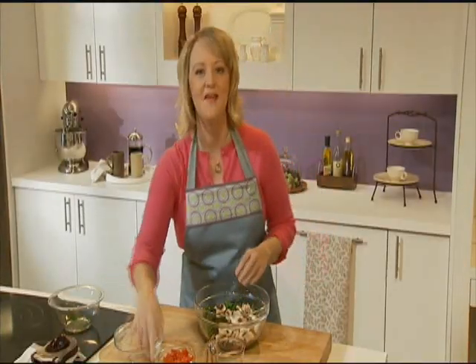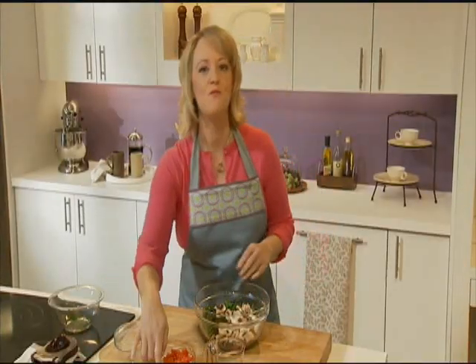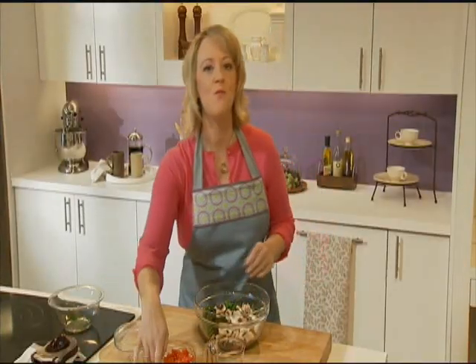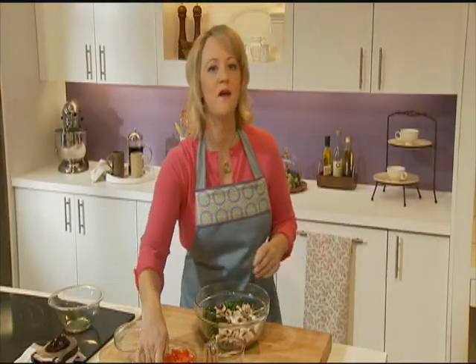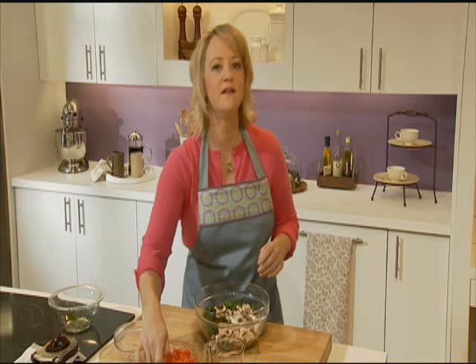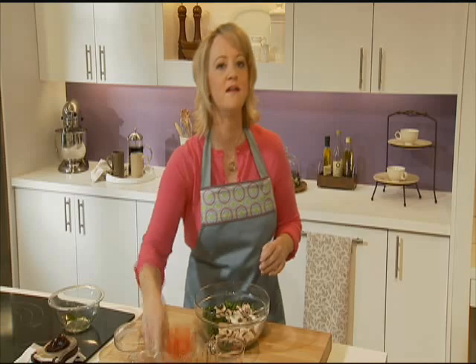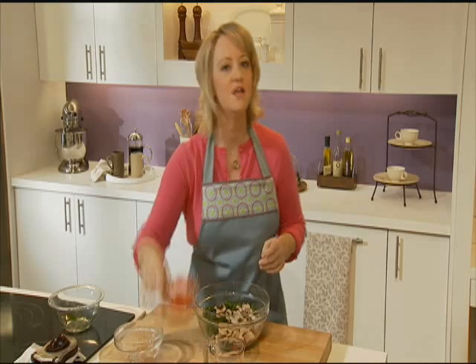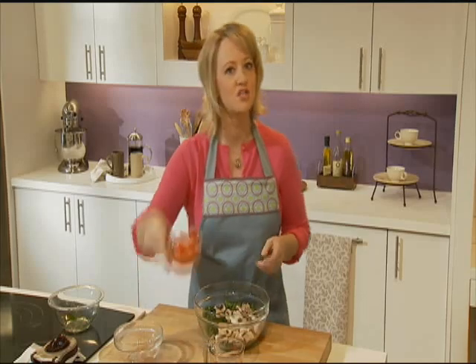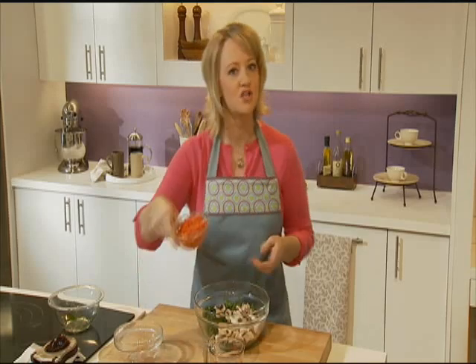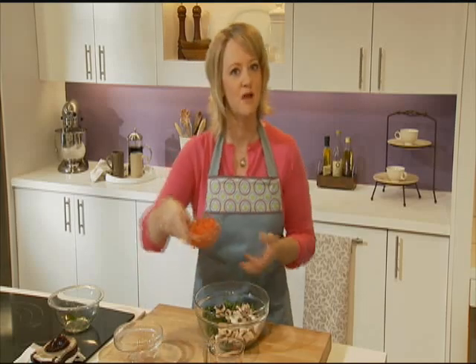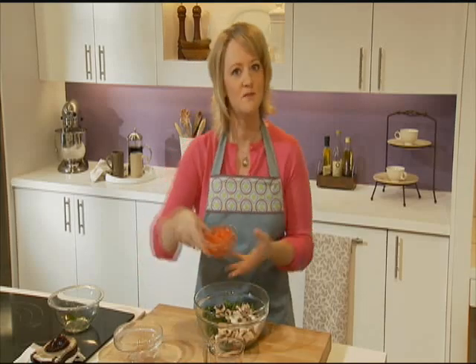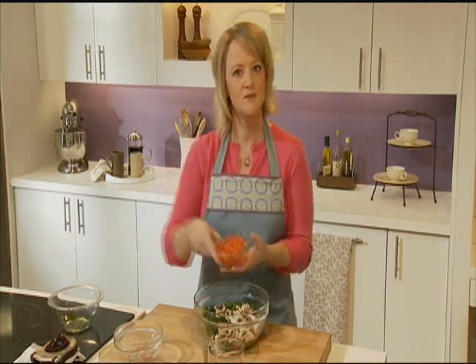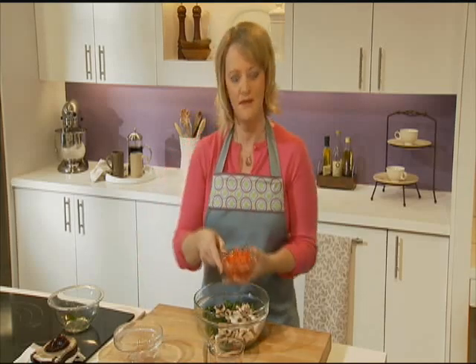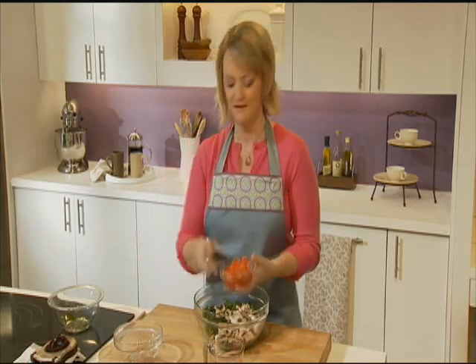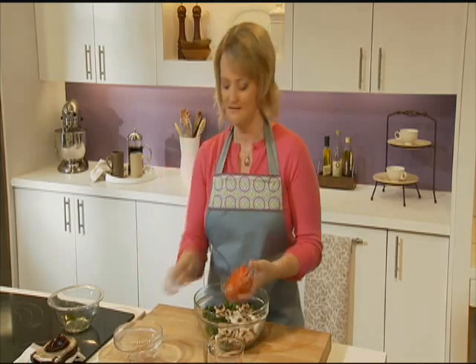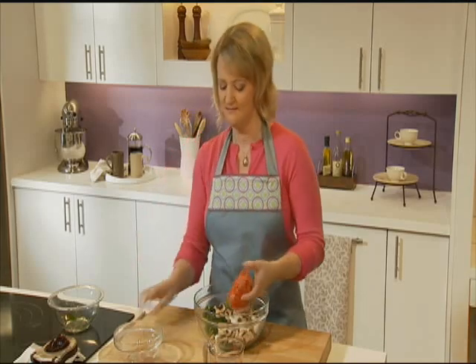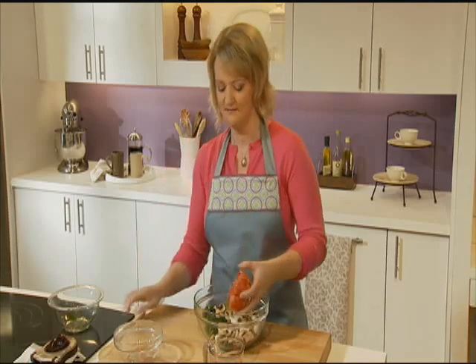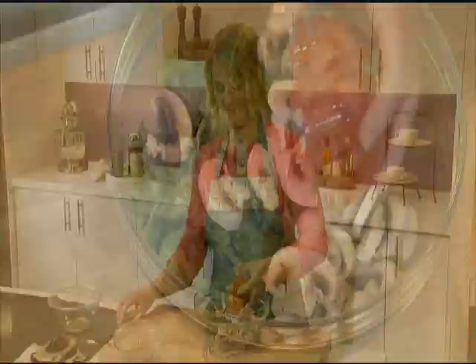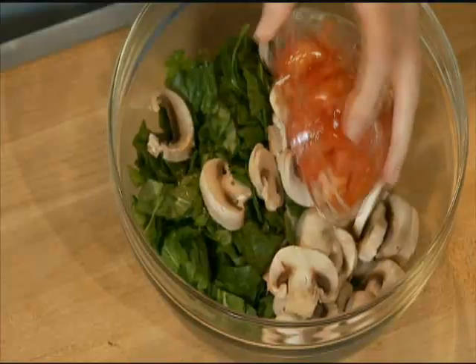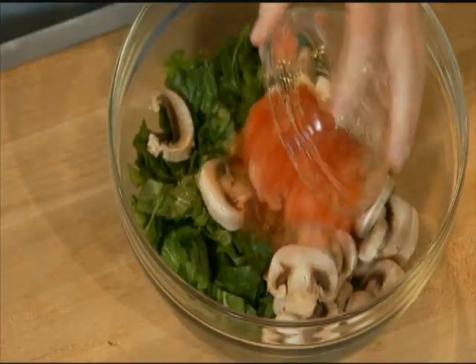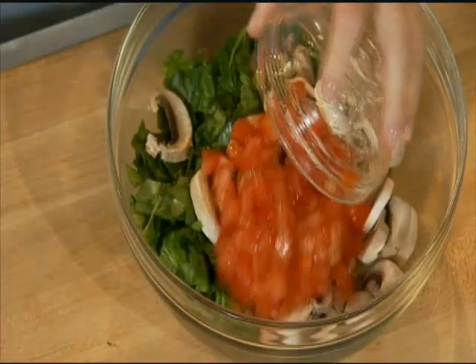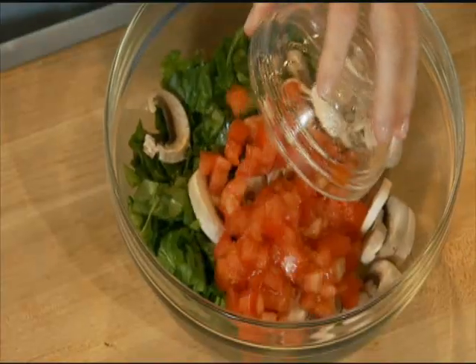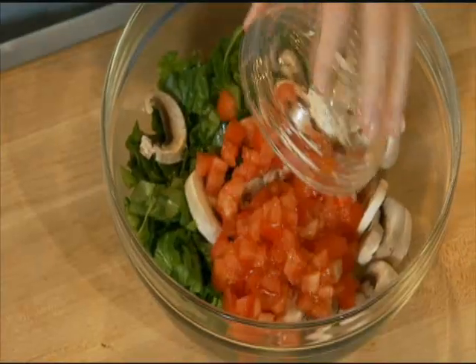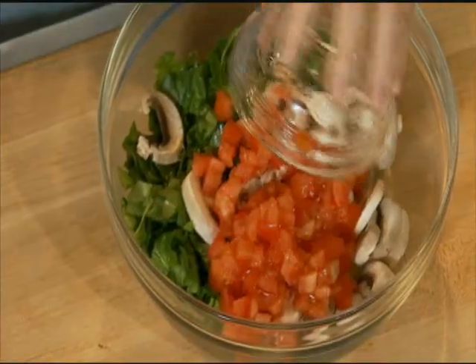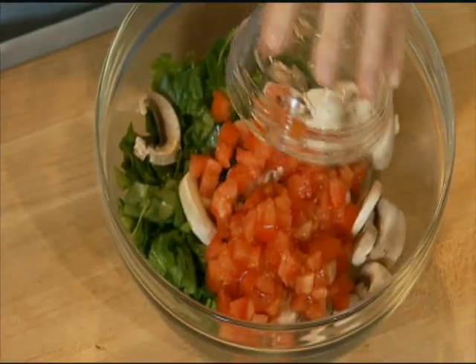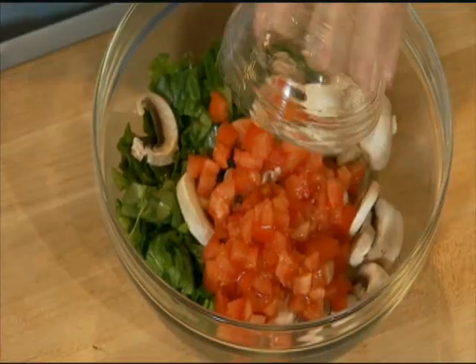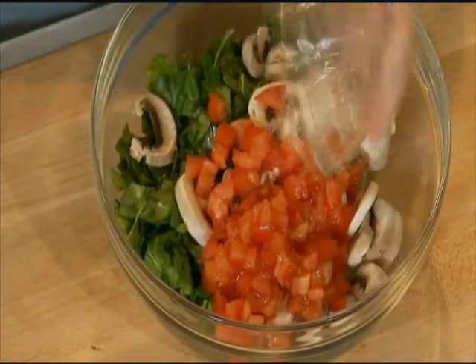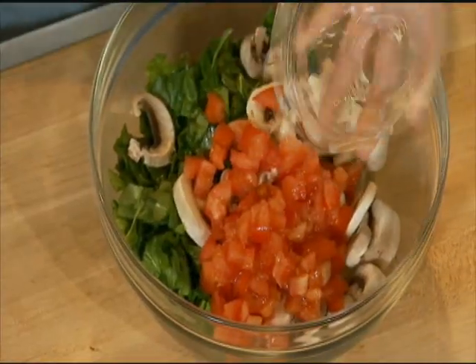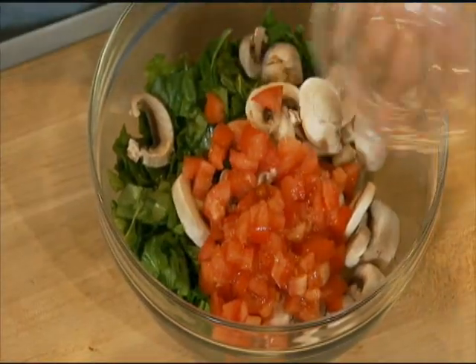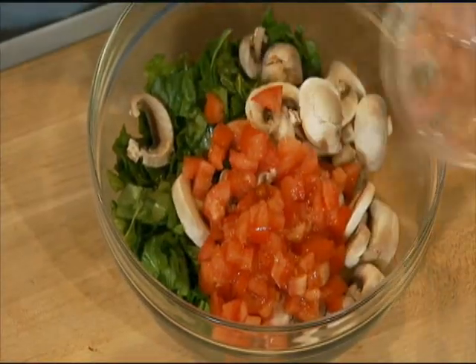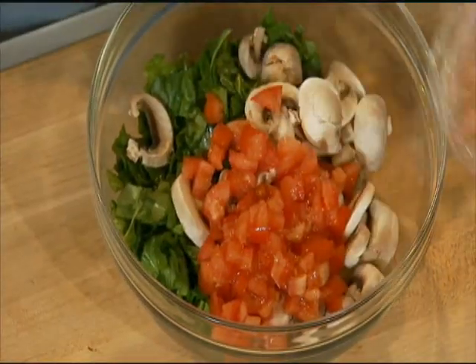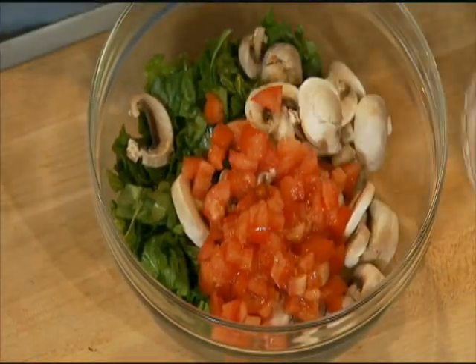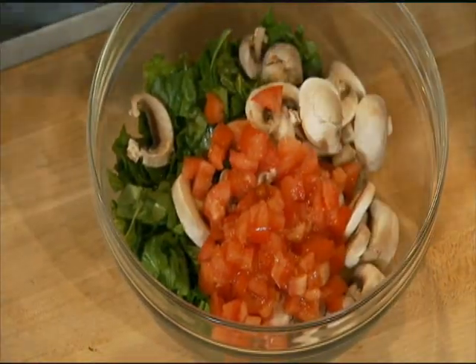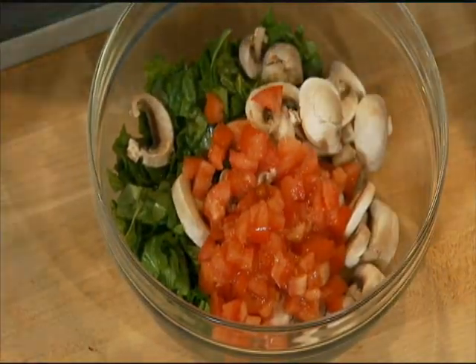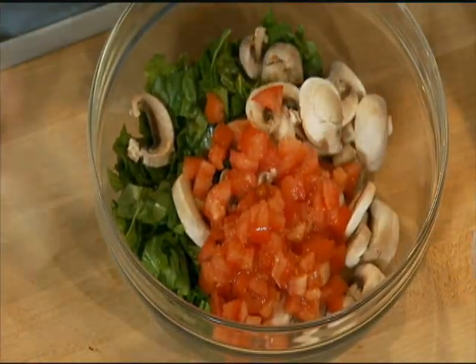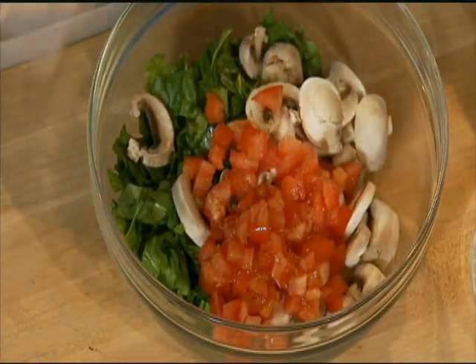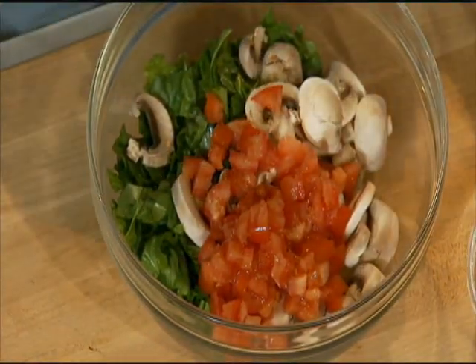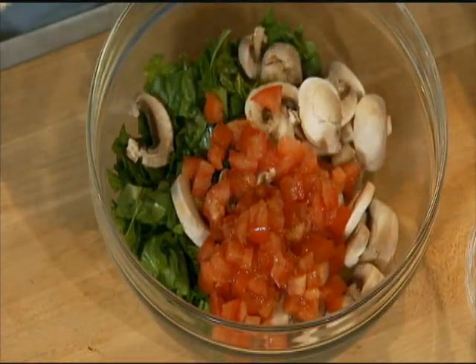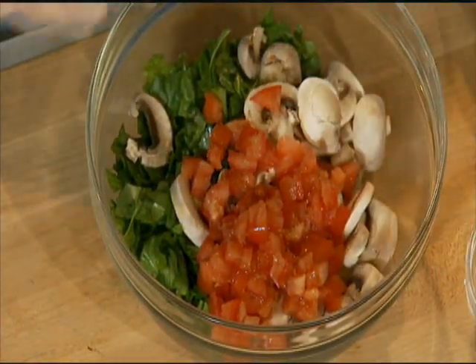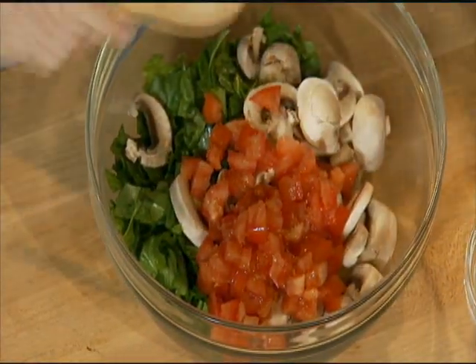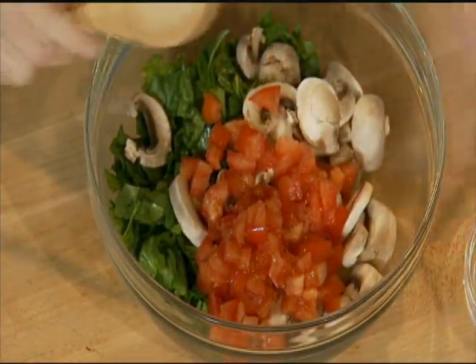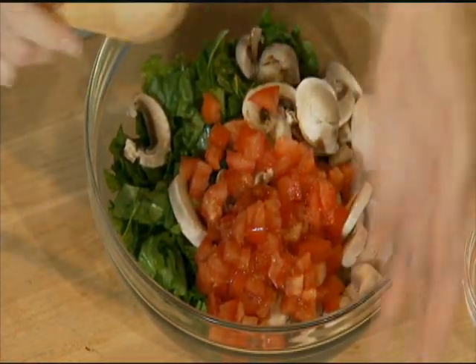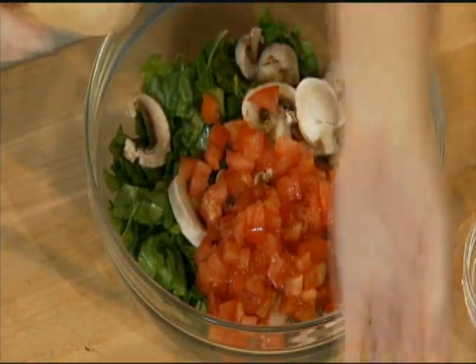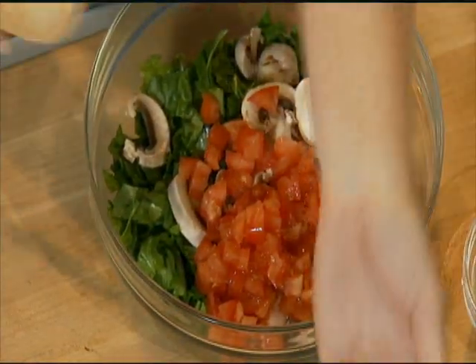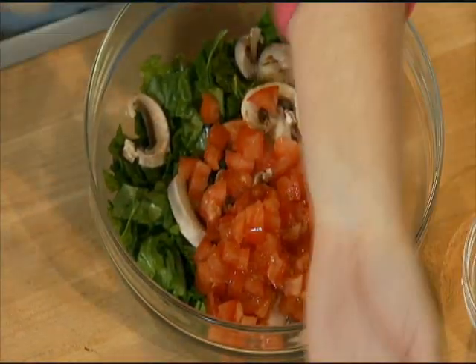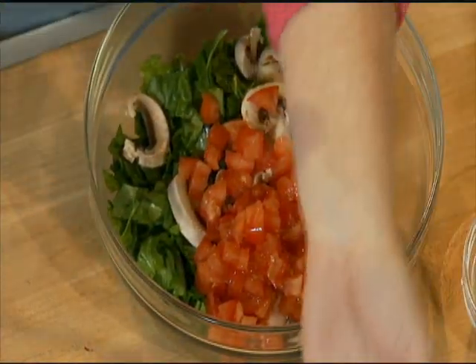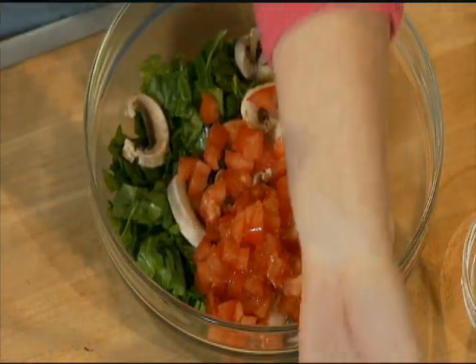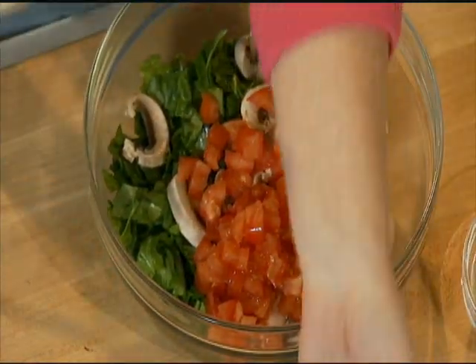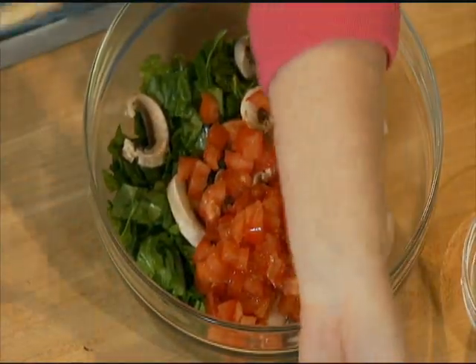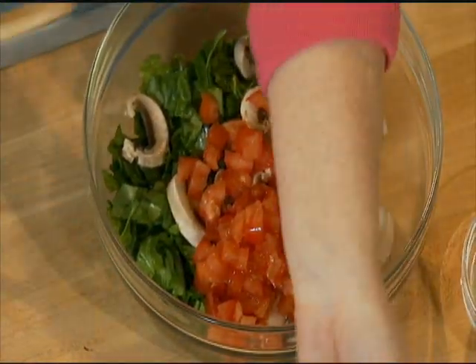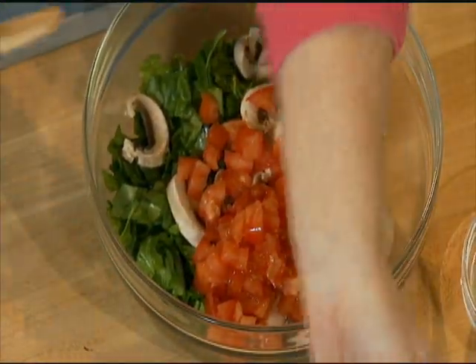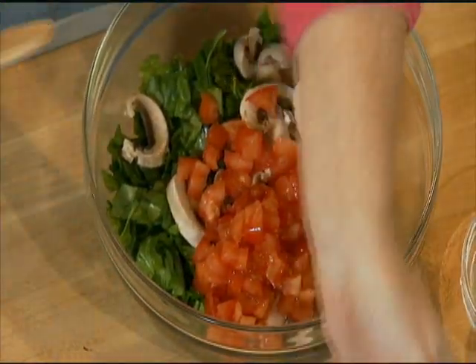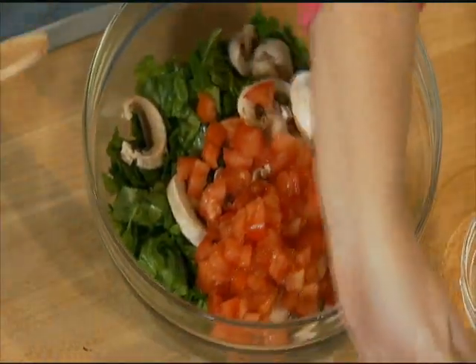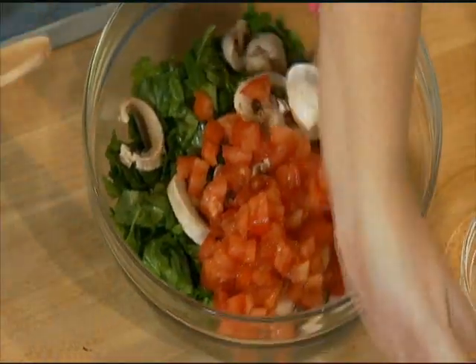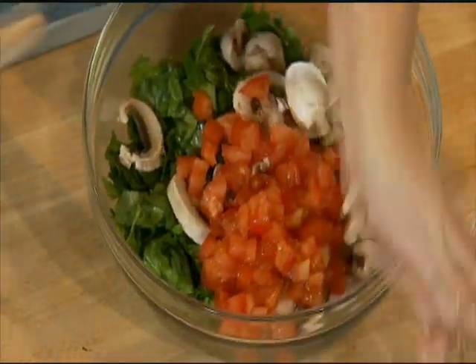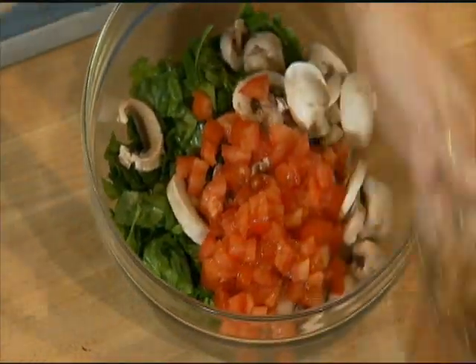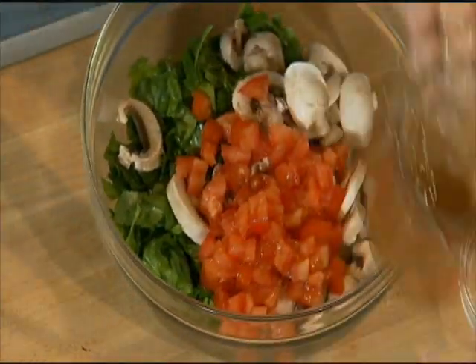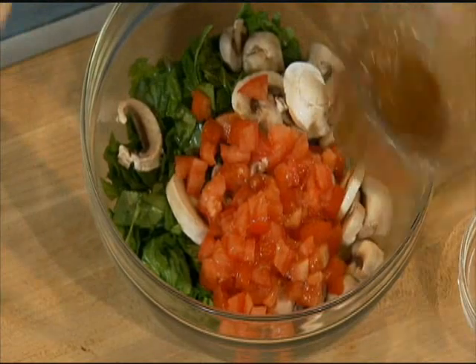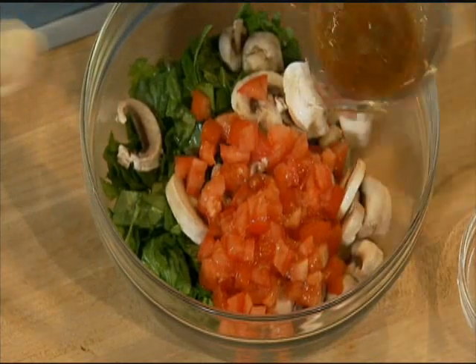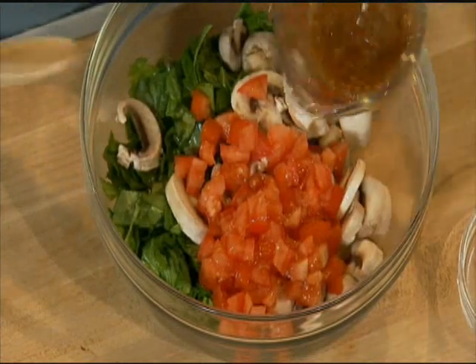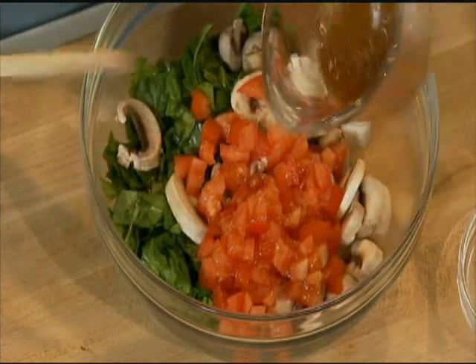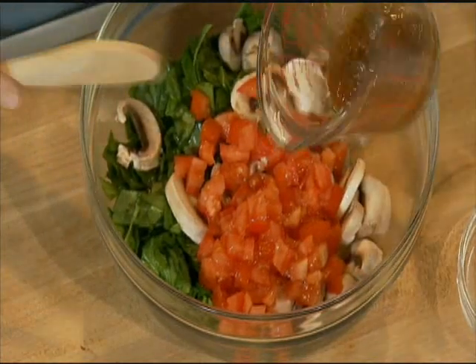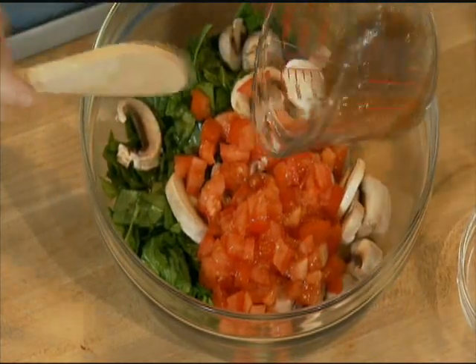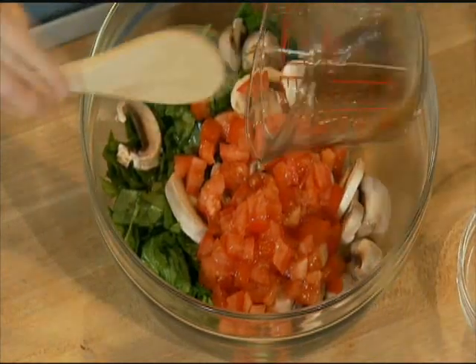And then one chopped tomato, and a third cup of Kraft sun-dried tomato dressing for a tangy flavor.